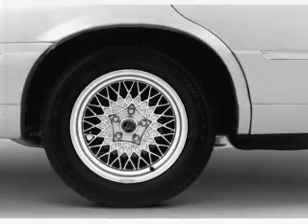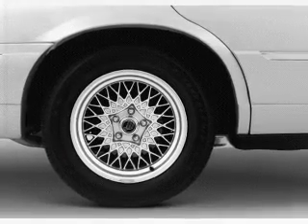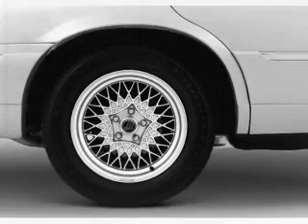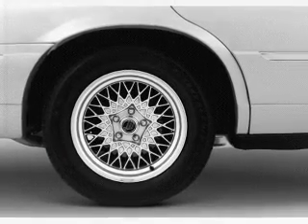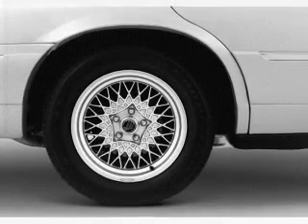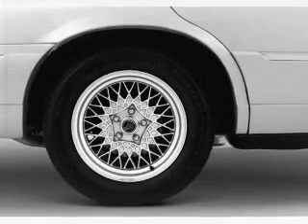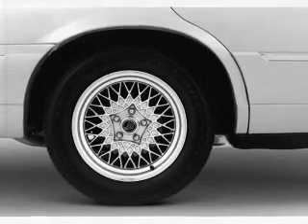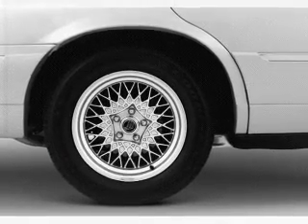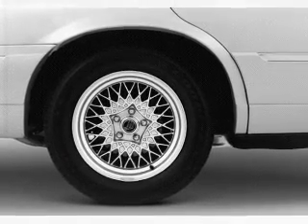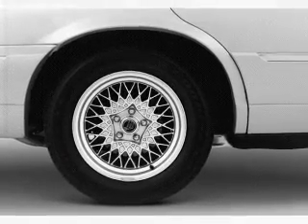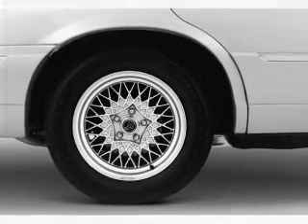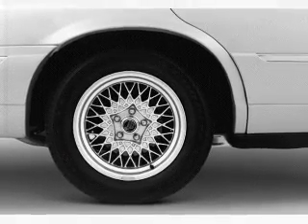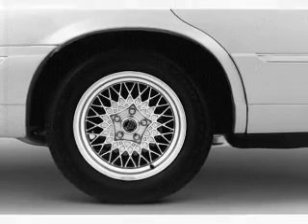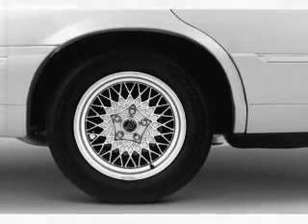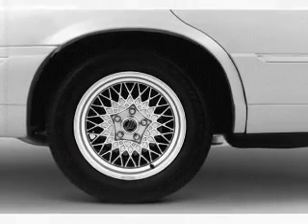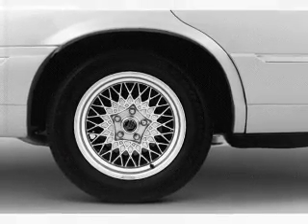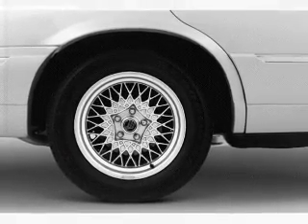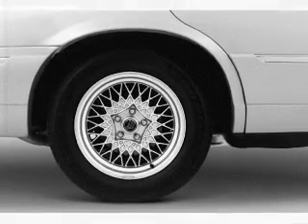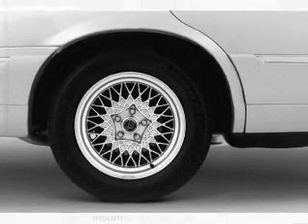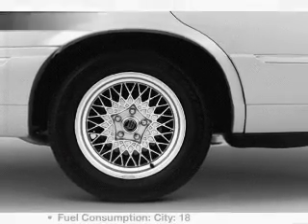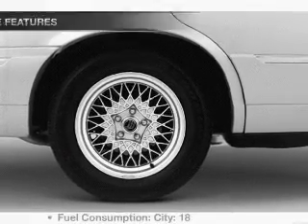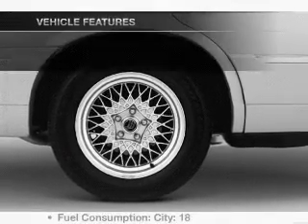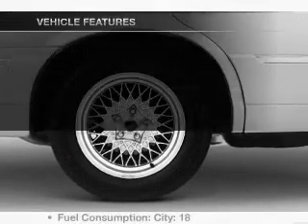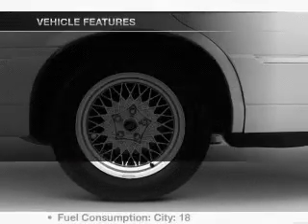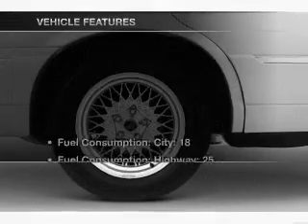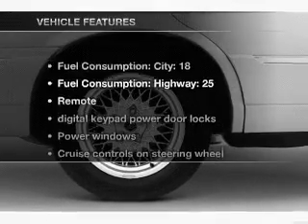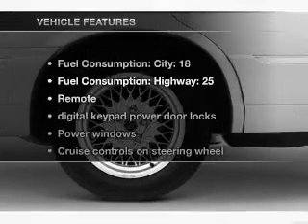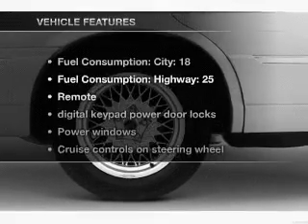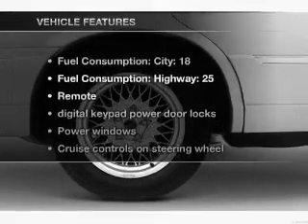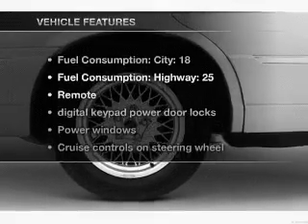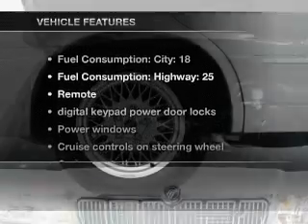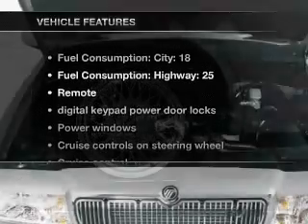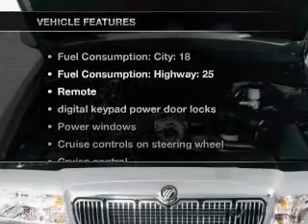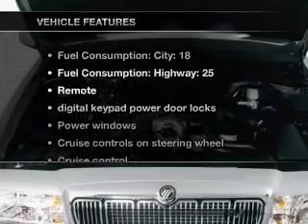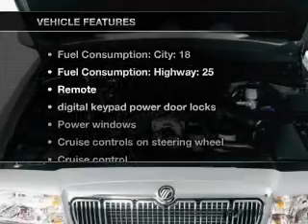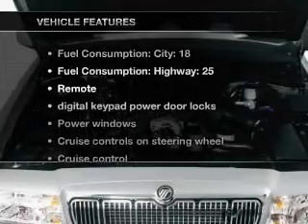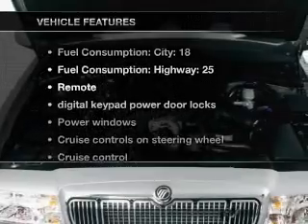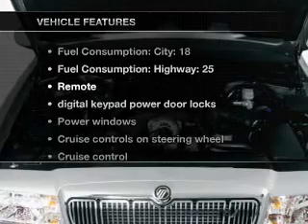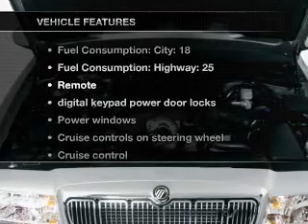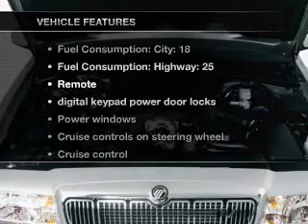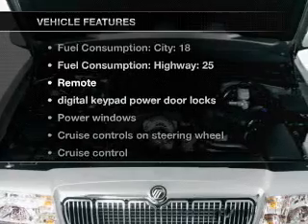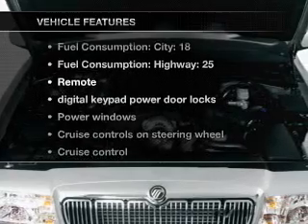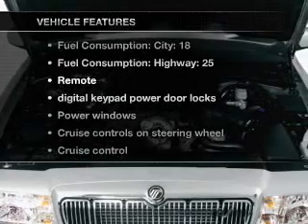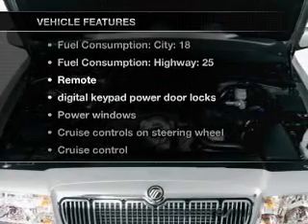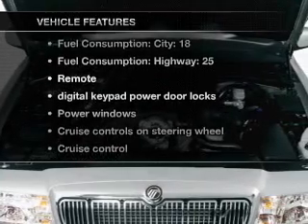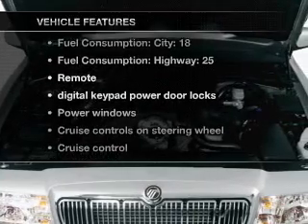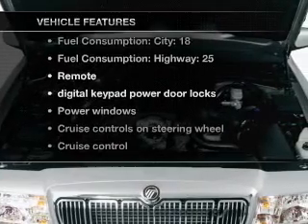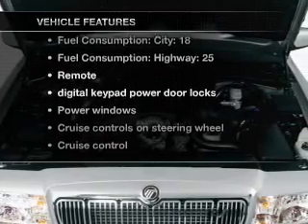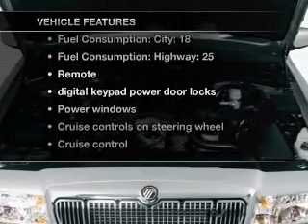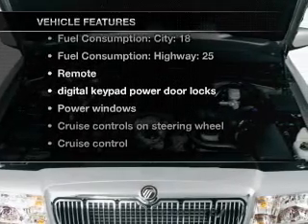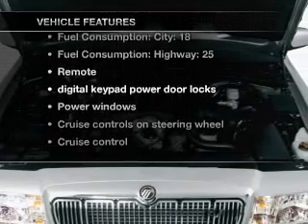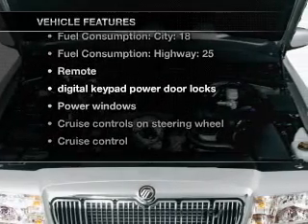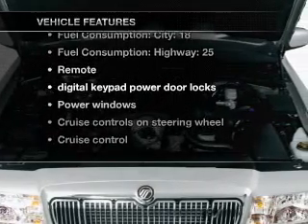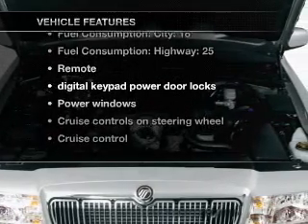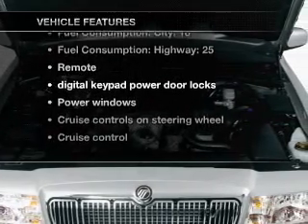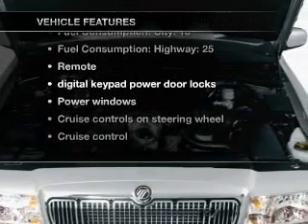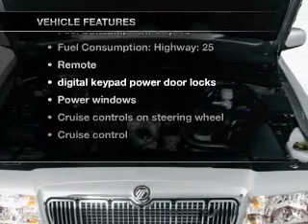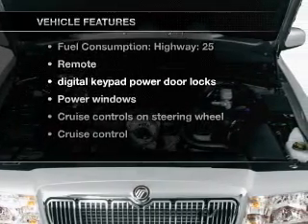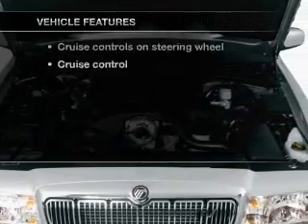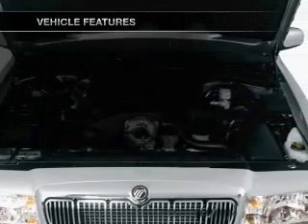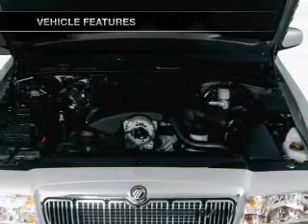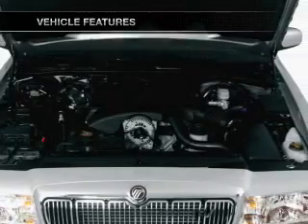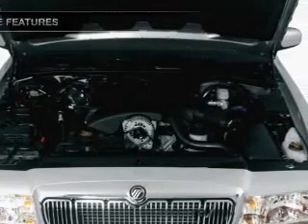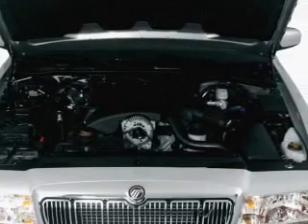Let the outside in with a power convertible roof. And with these notable features, you won't want to miss out on the opportunity to own this amazing ride.